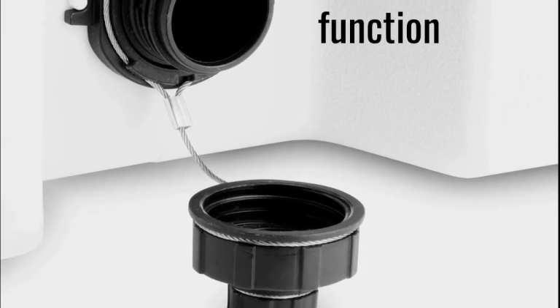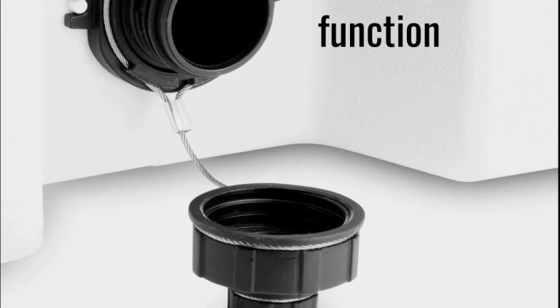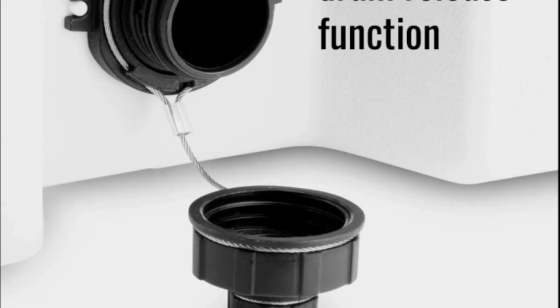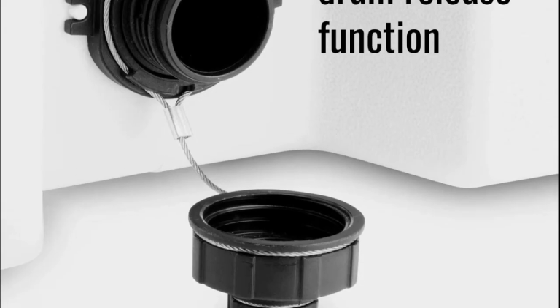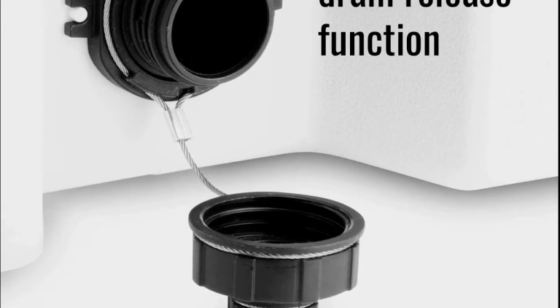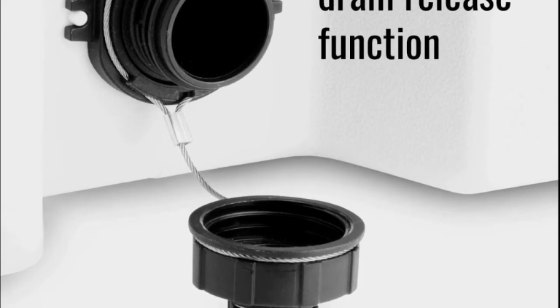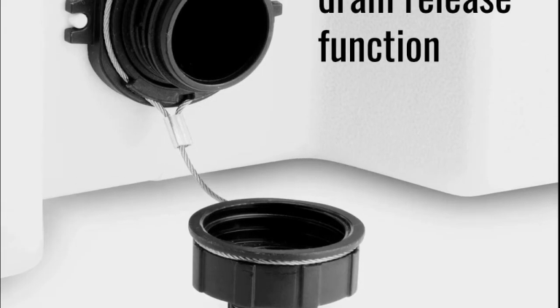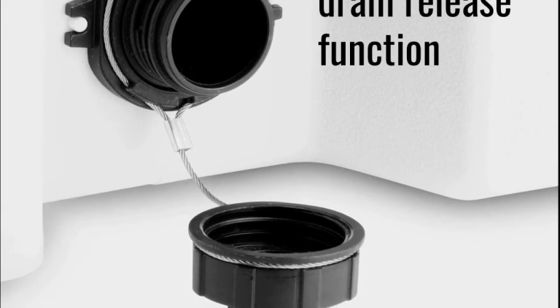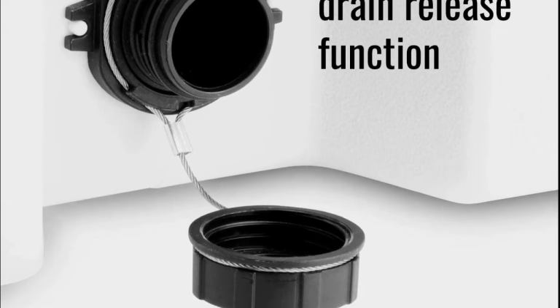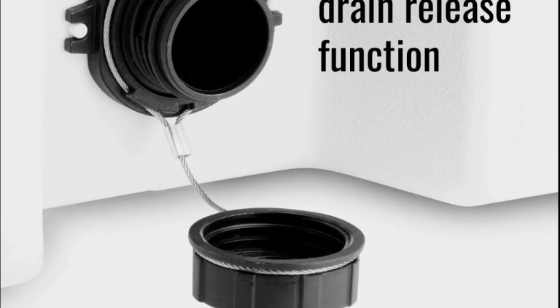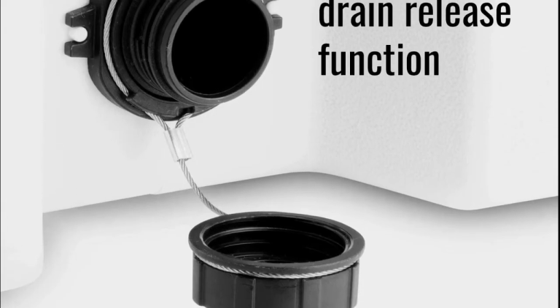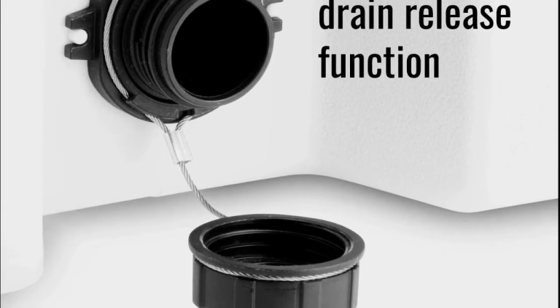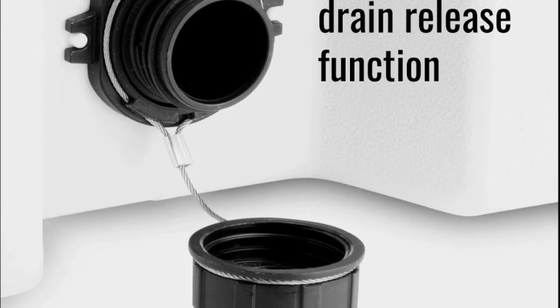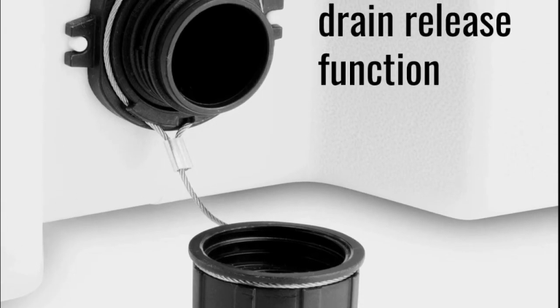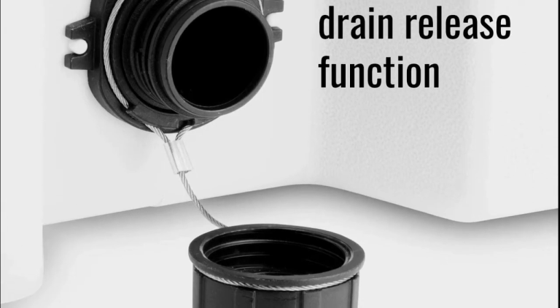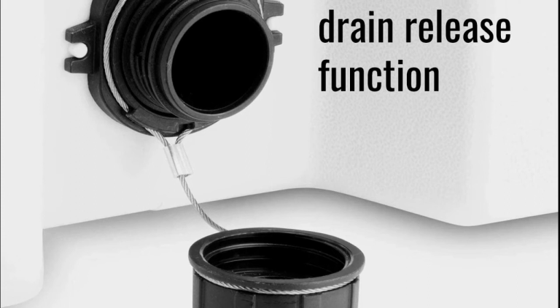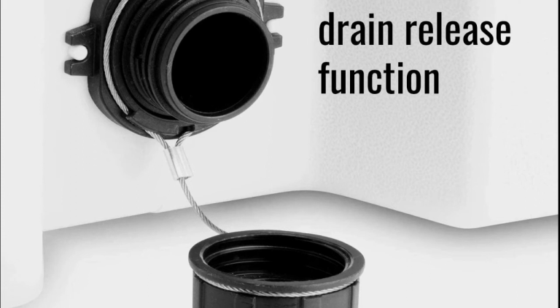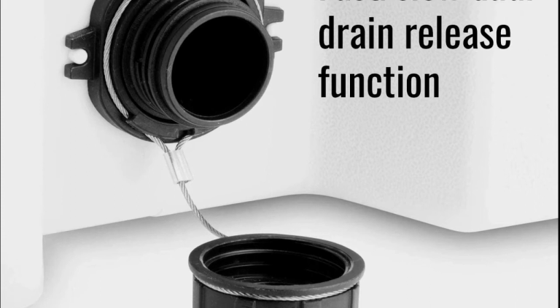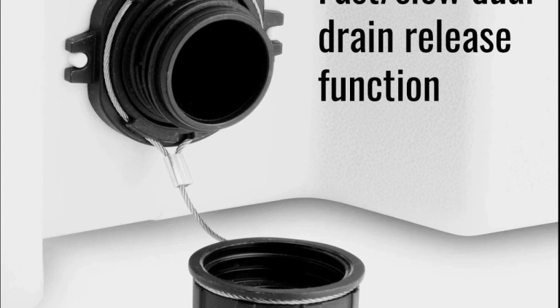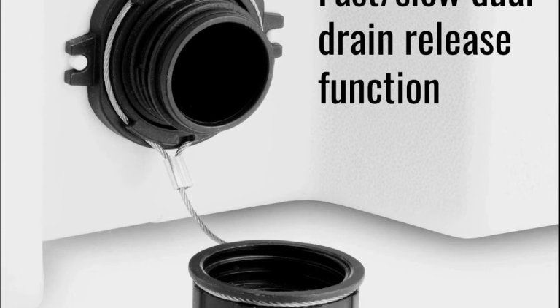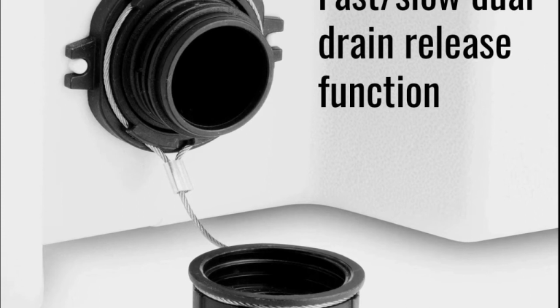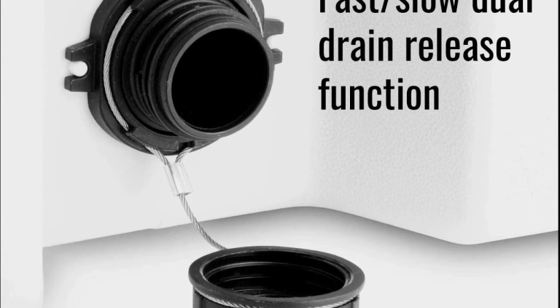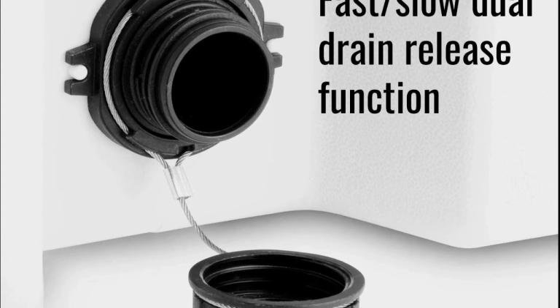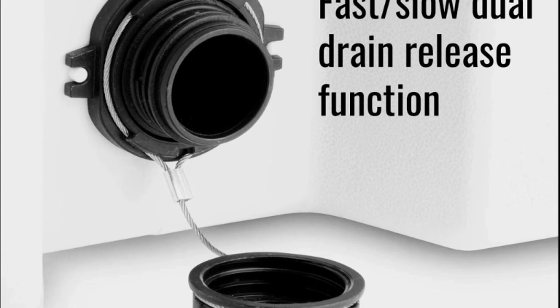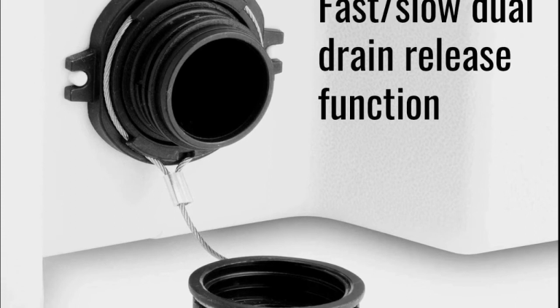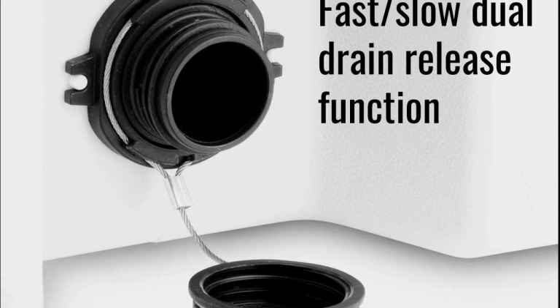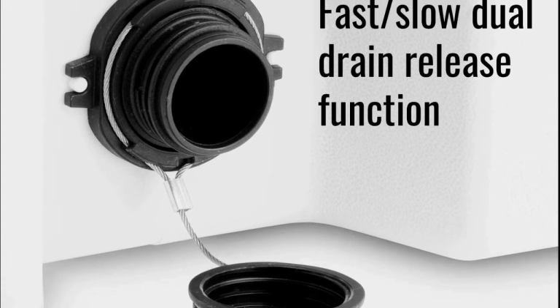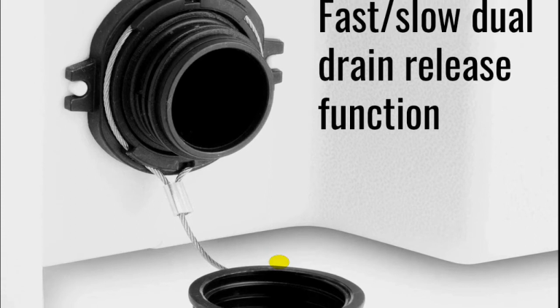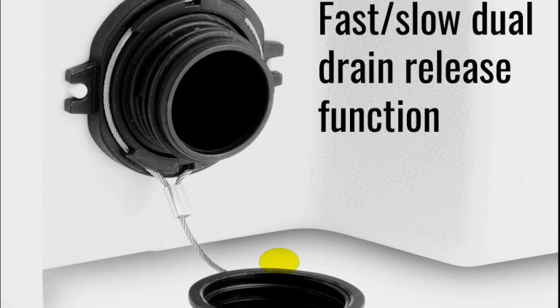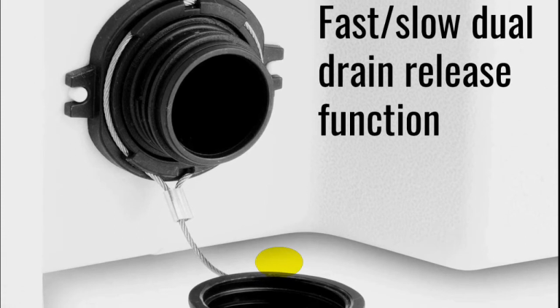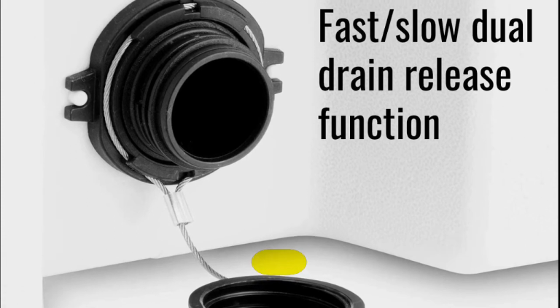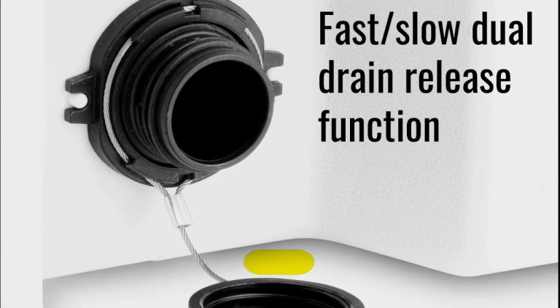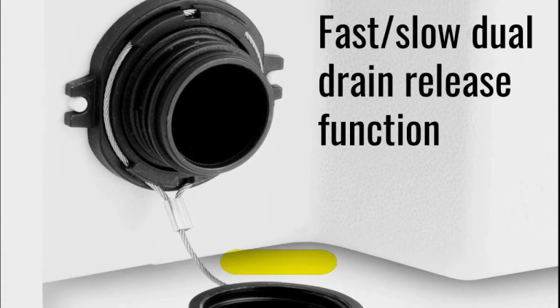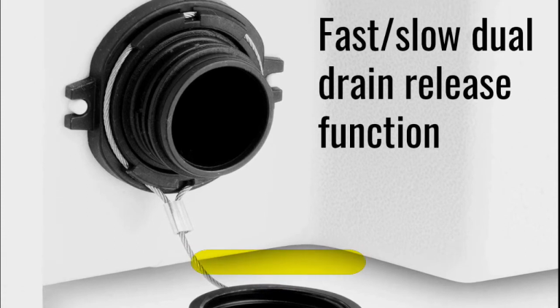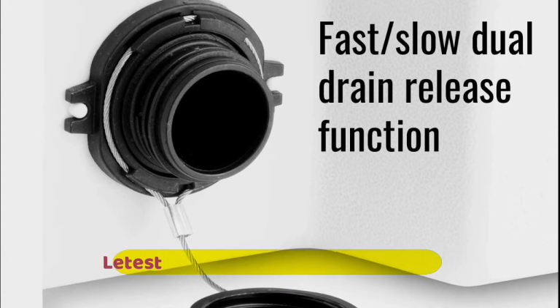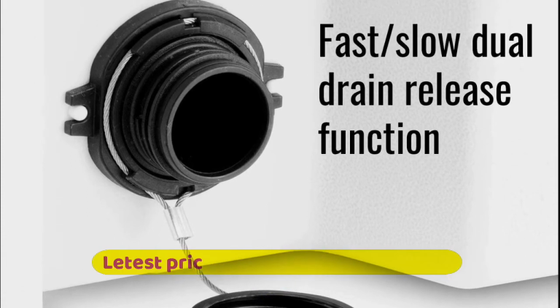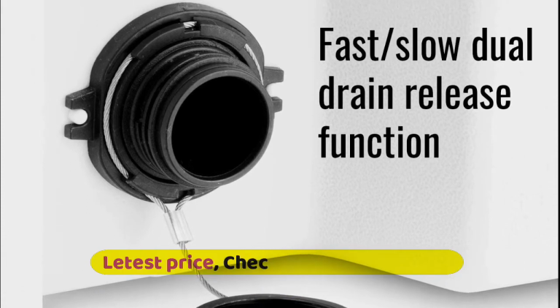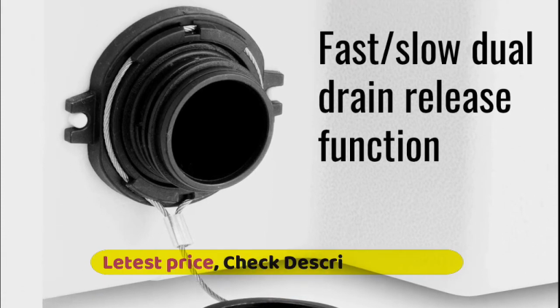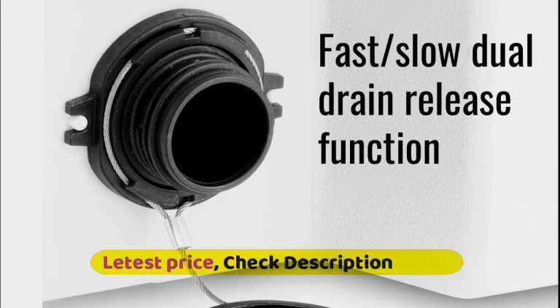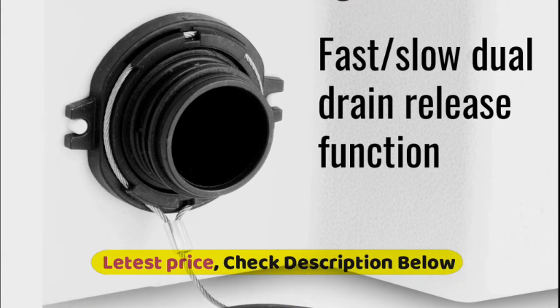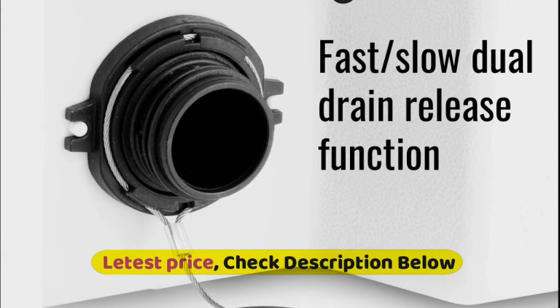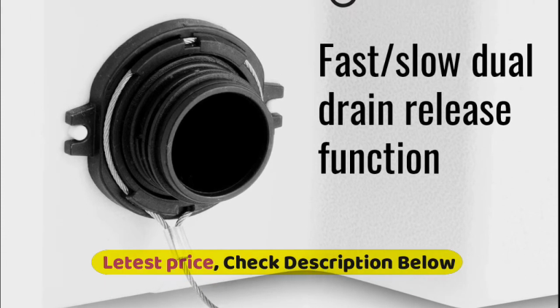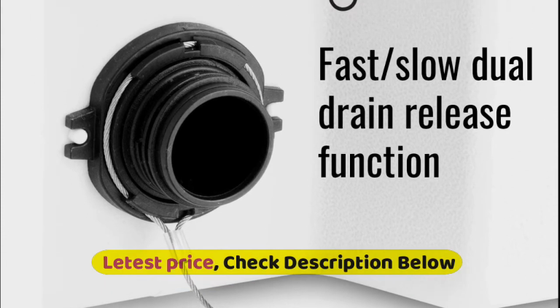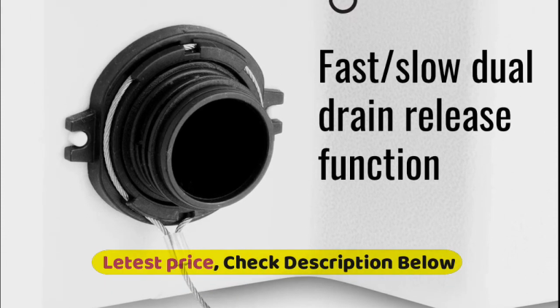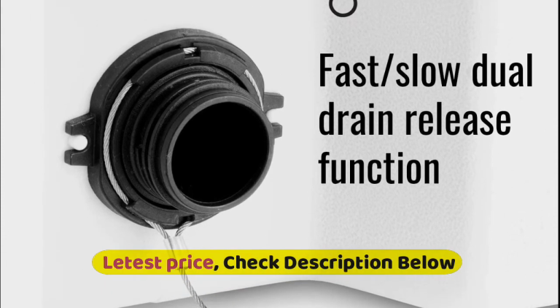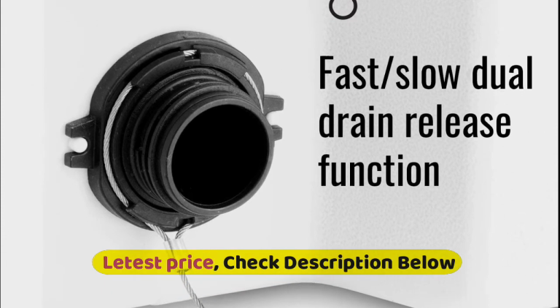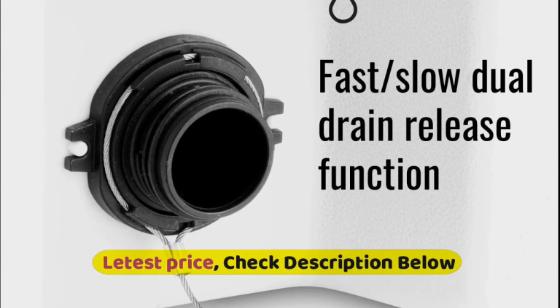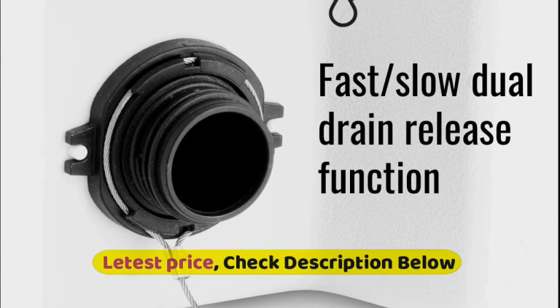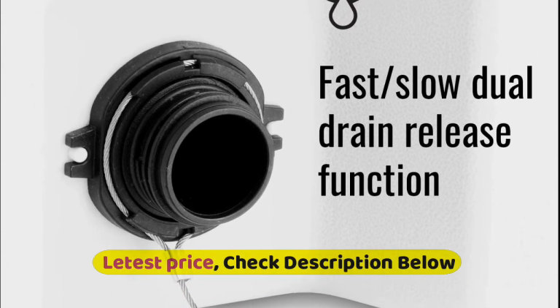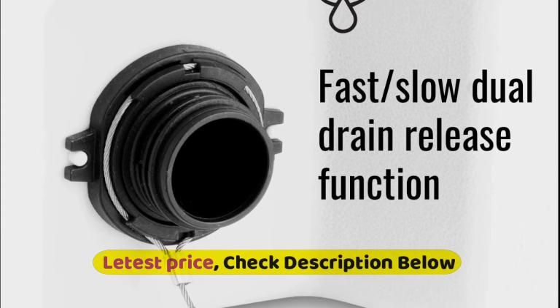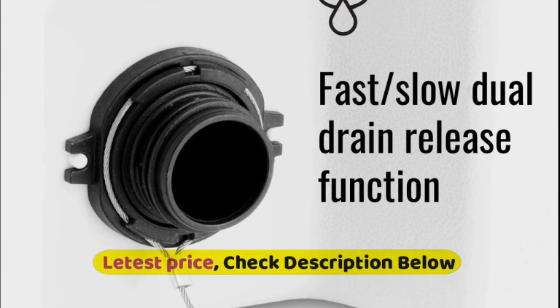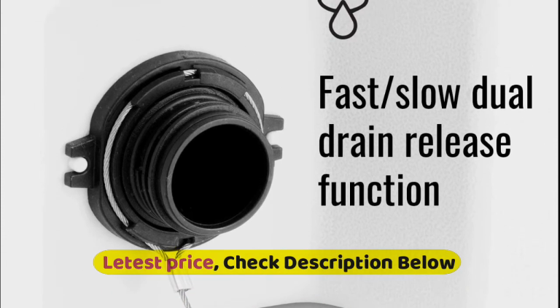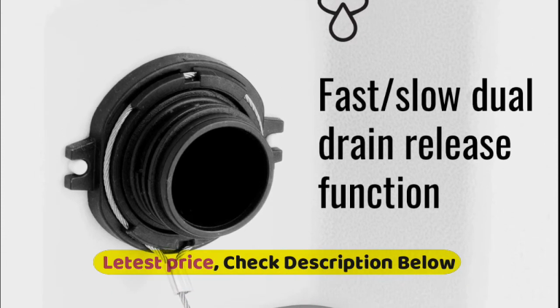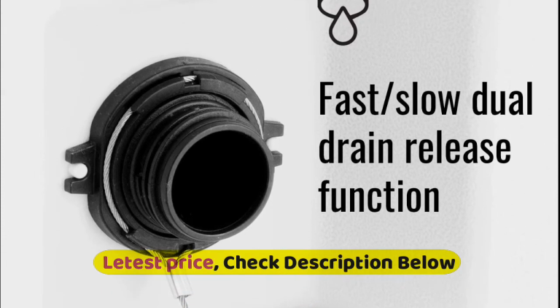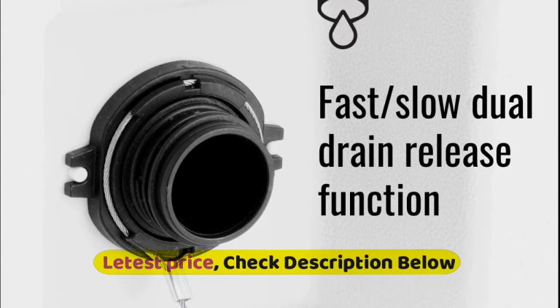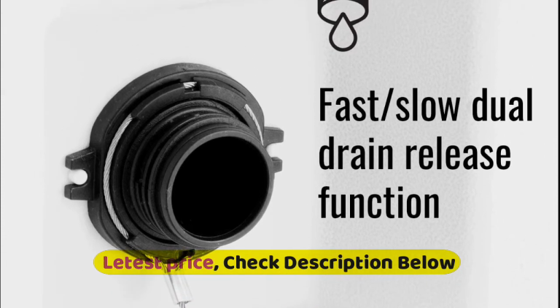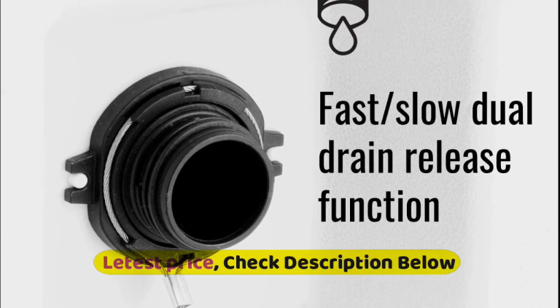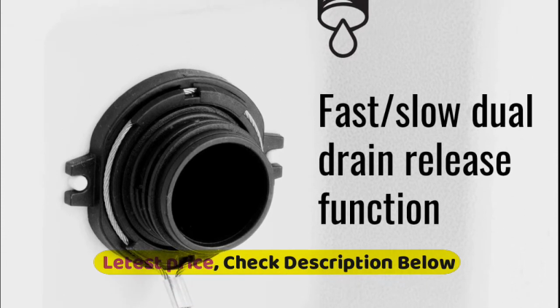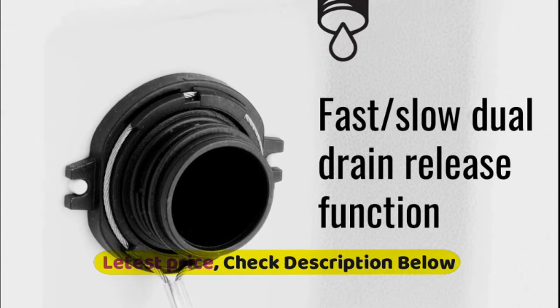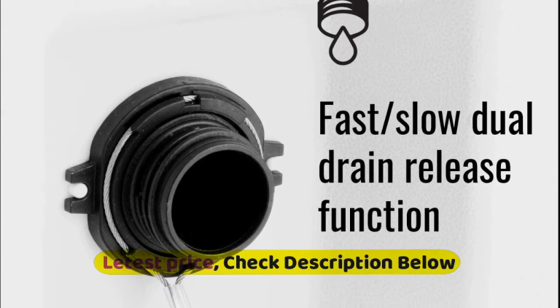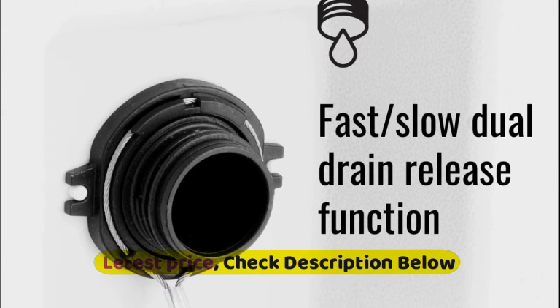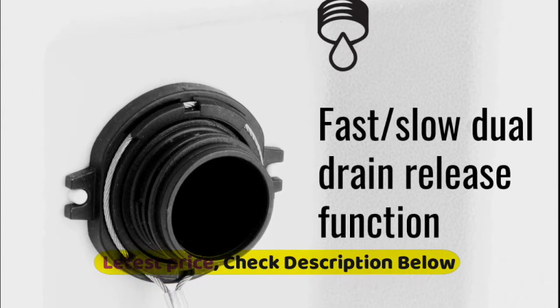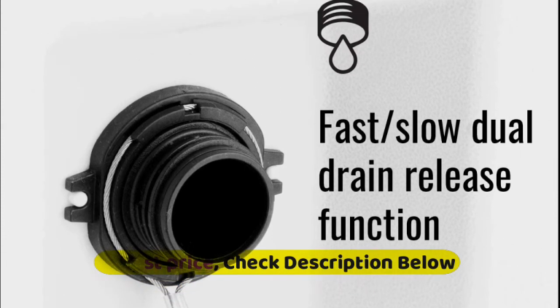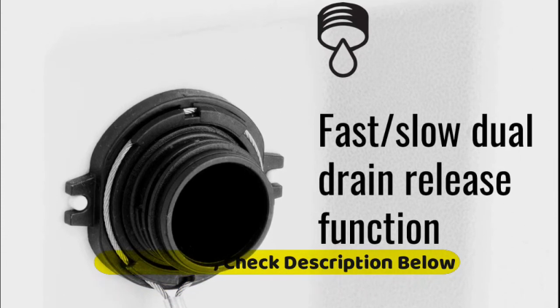Anti-skid feet on the base keep the cooler stable and secure on smooth surfaces. Fast-slow dual-drain release function.